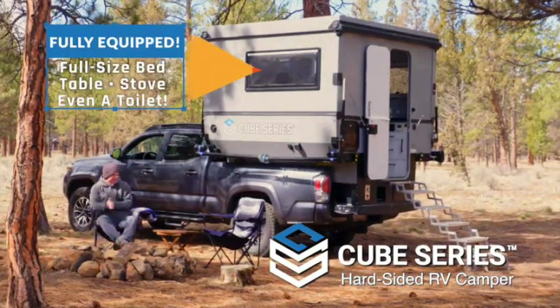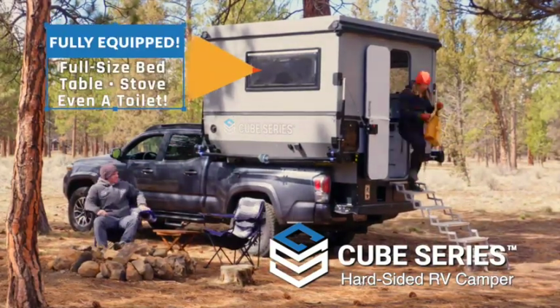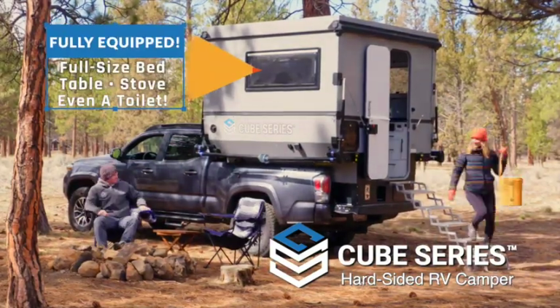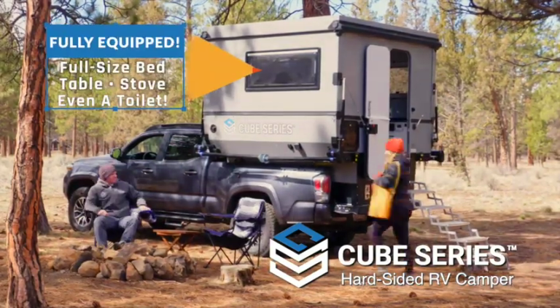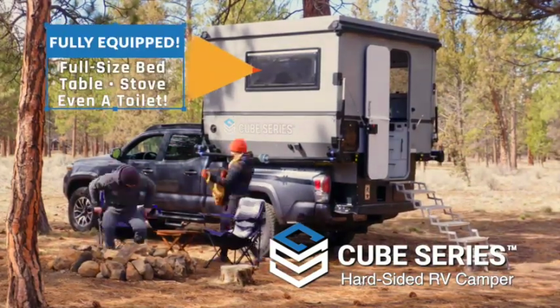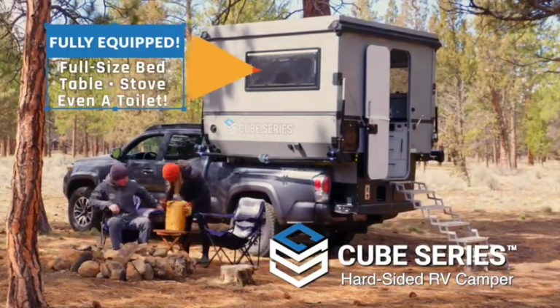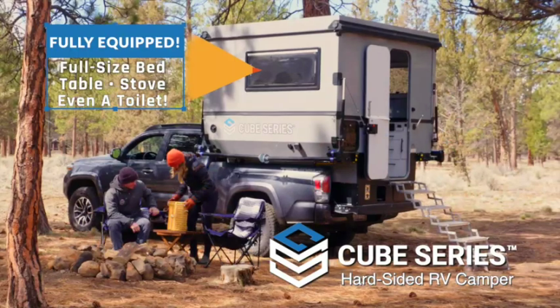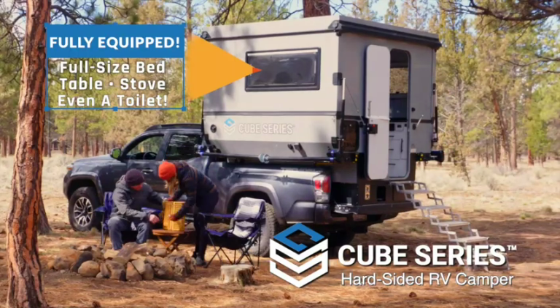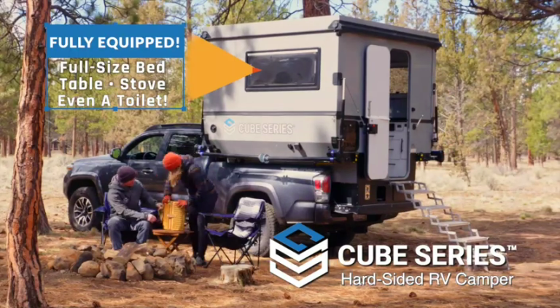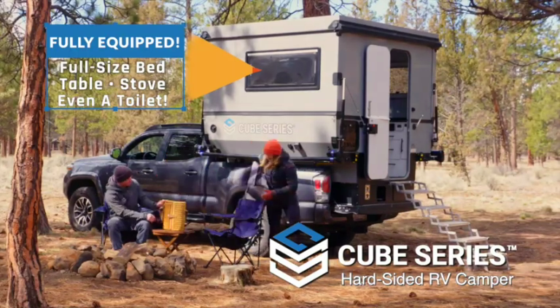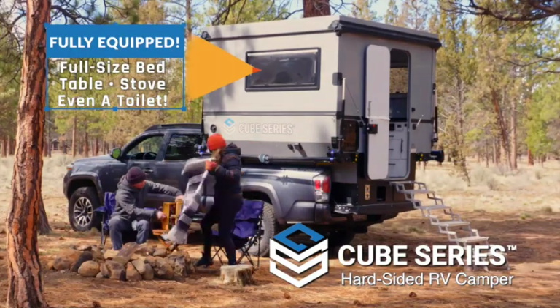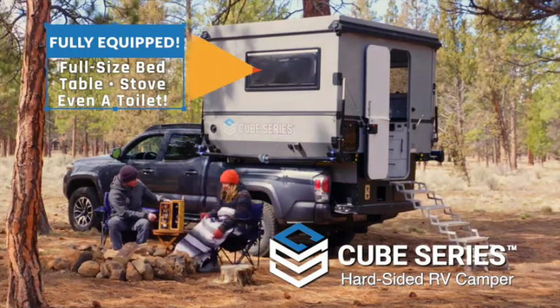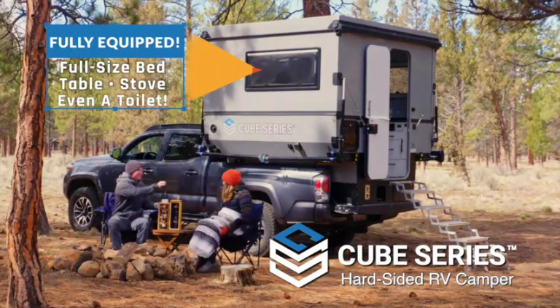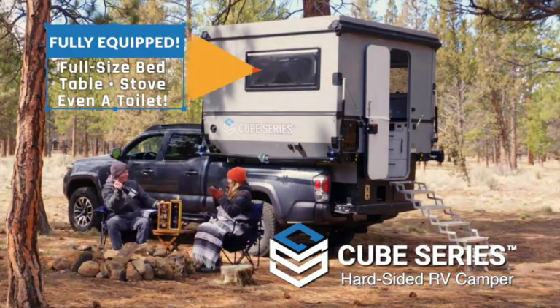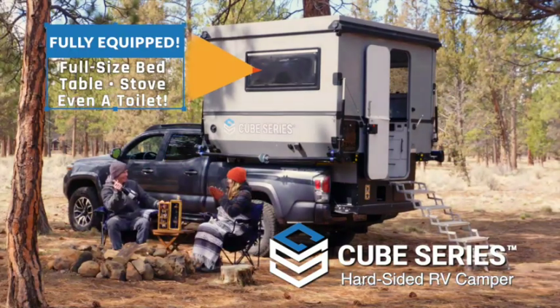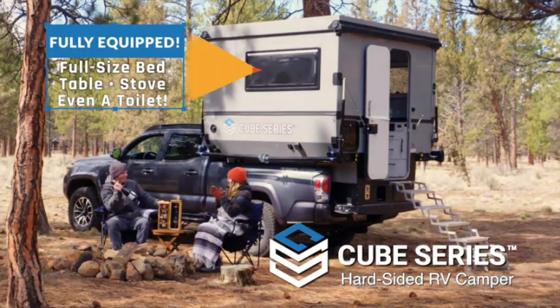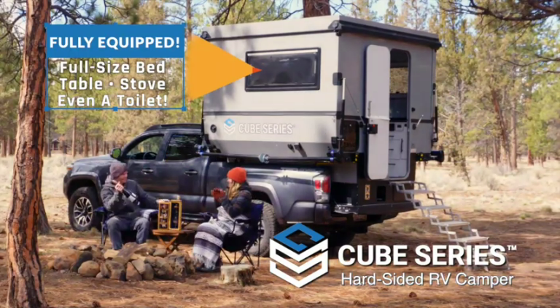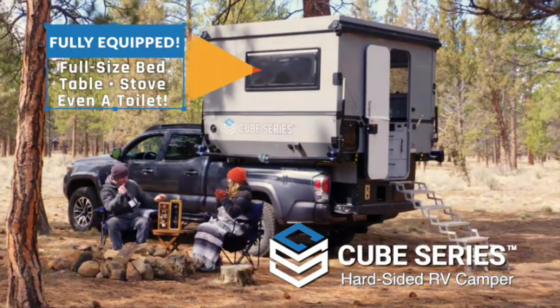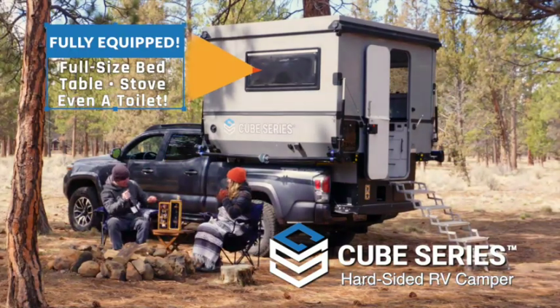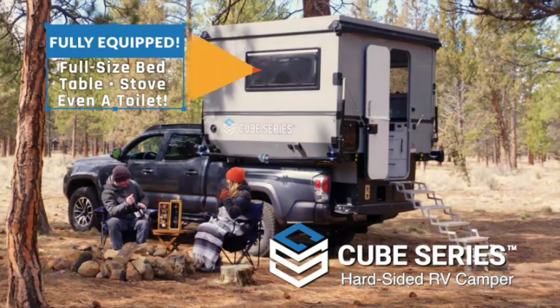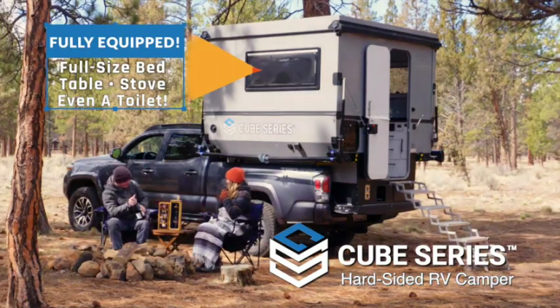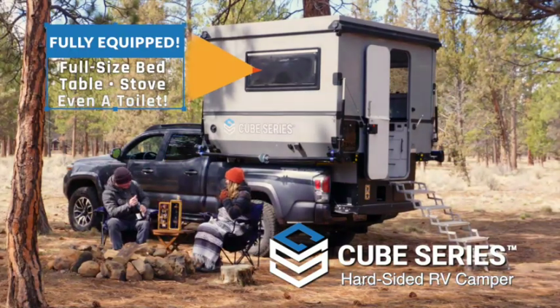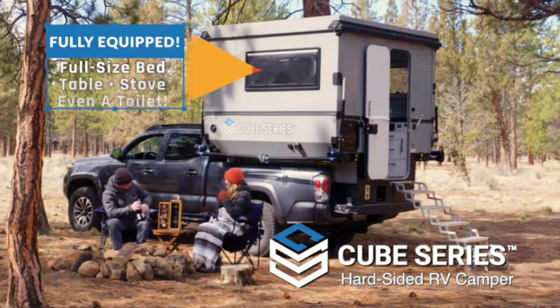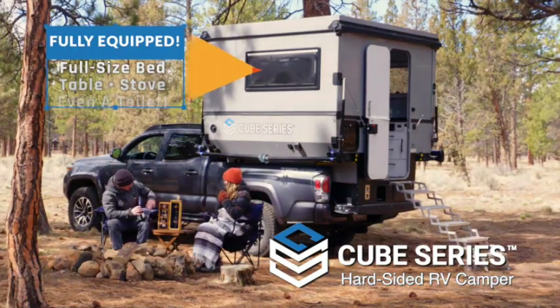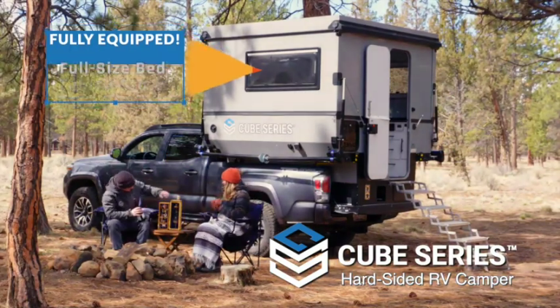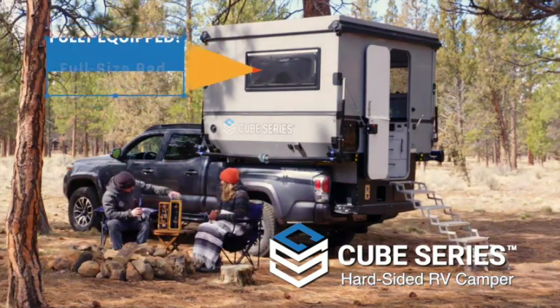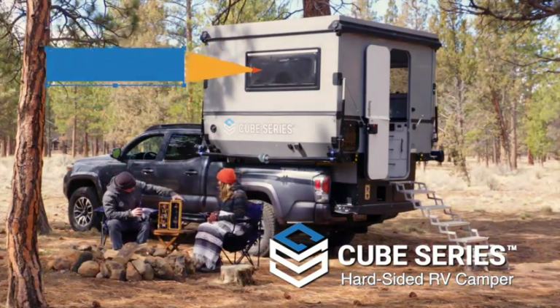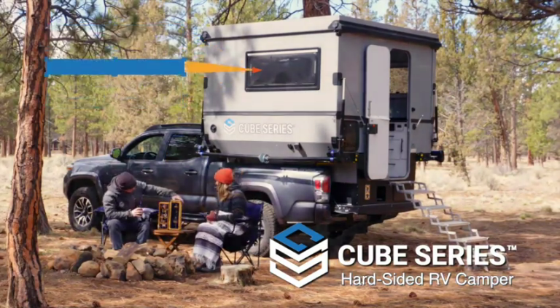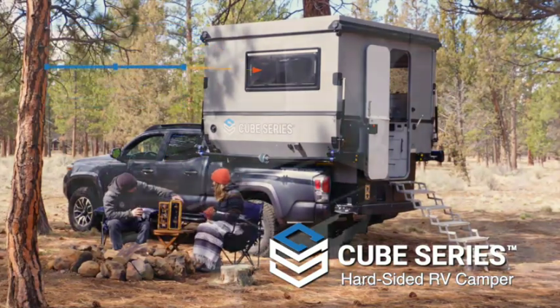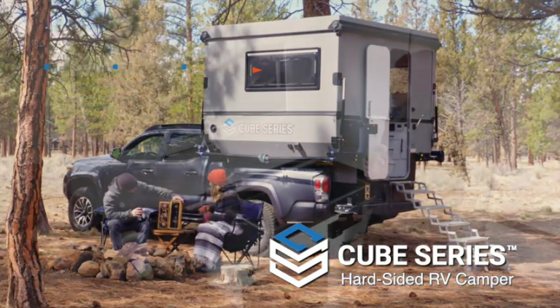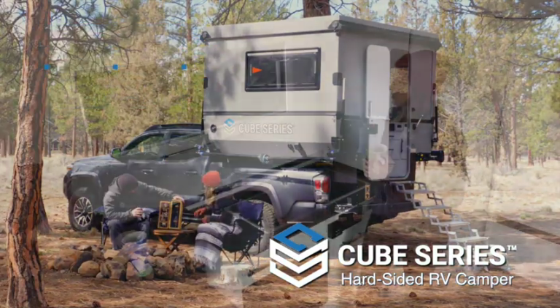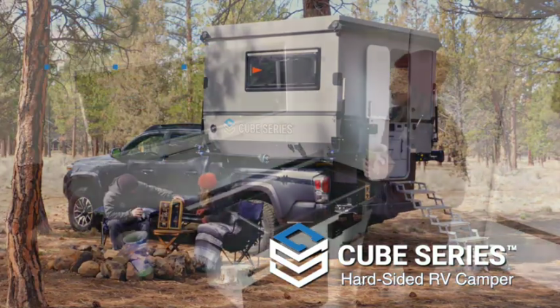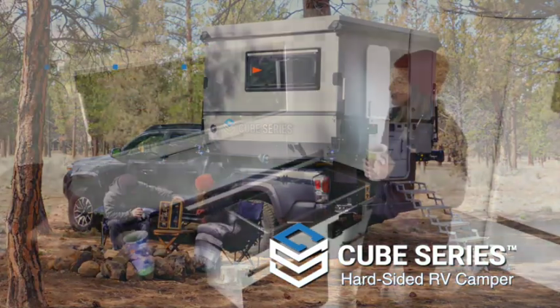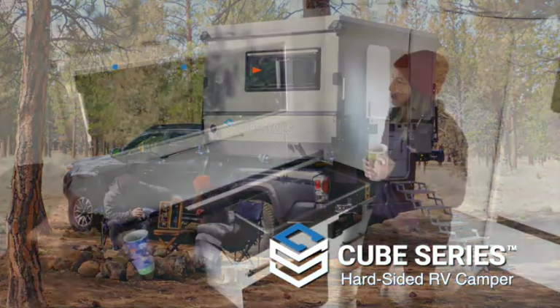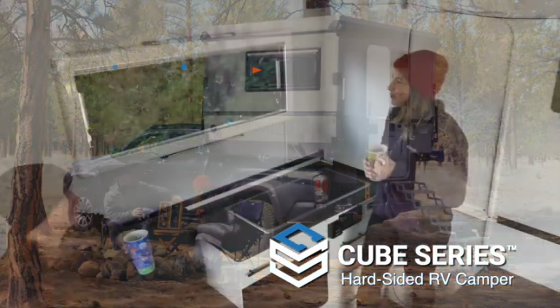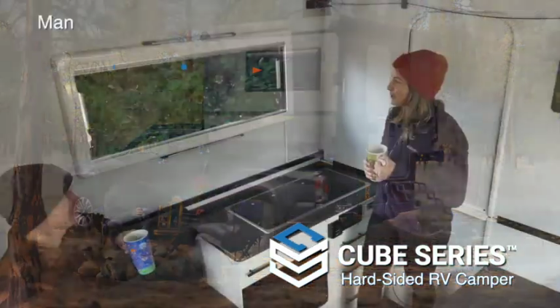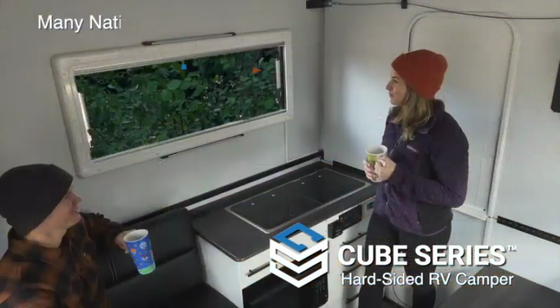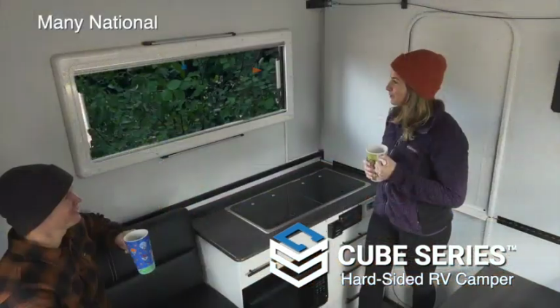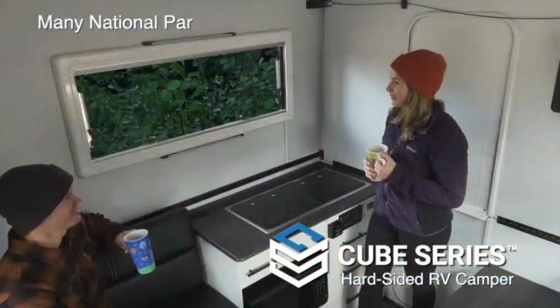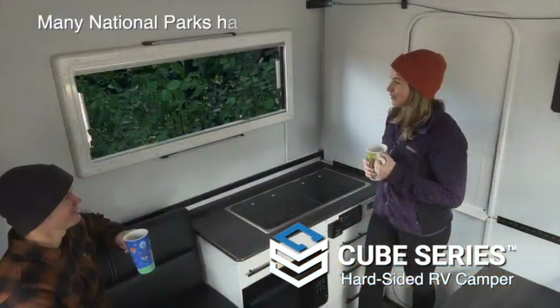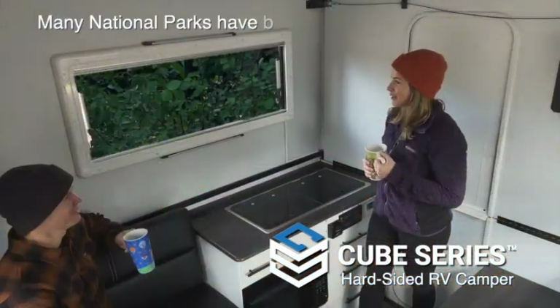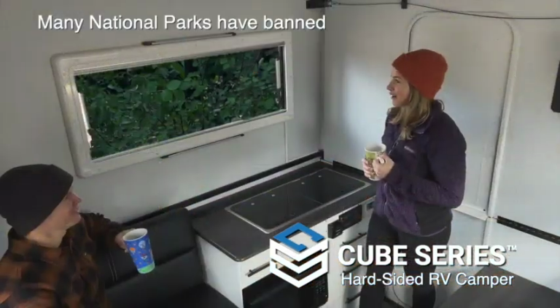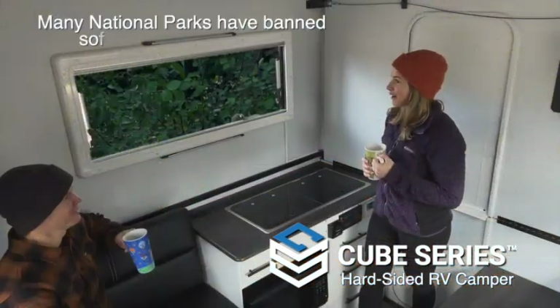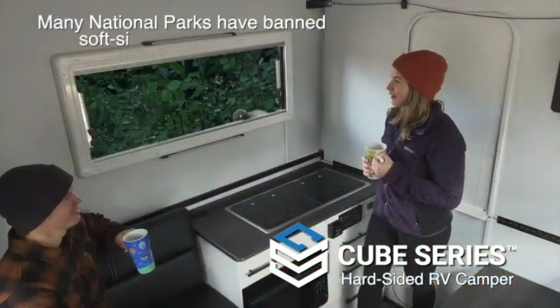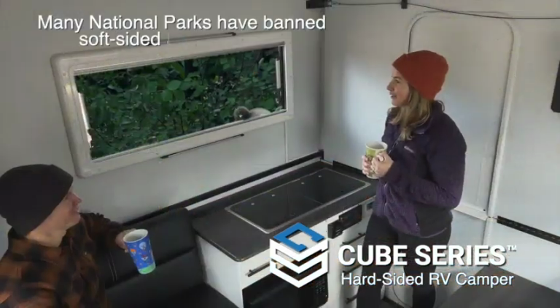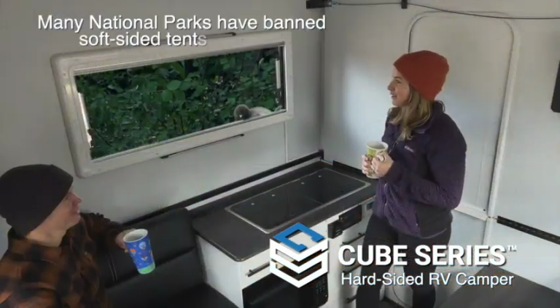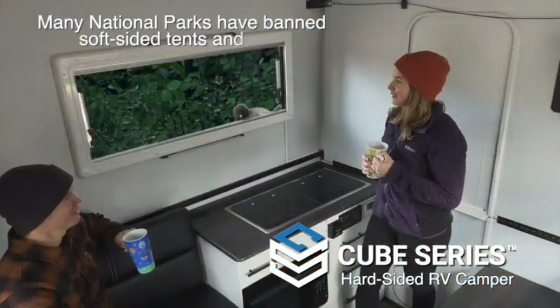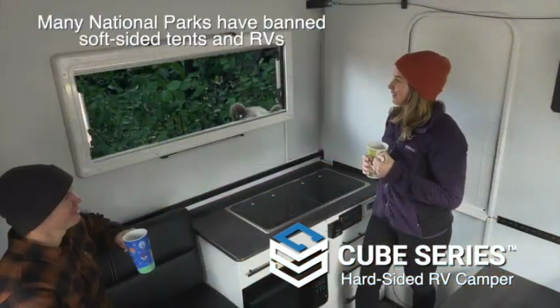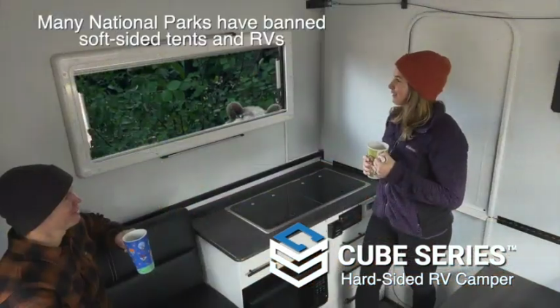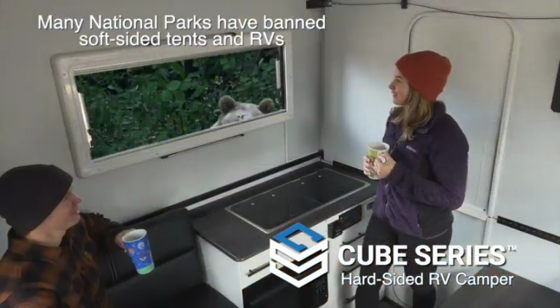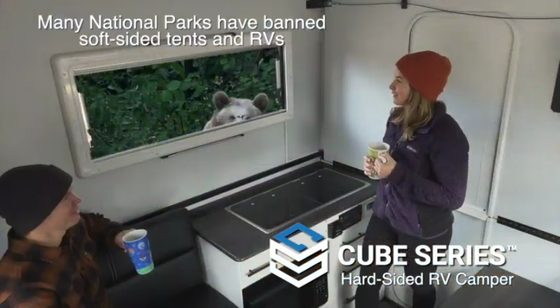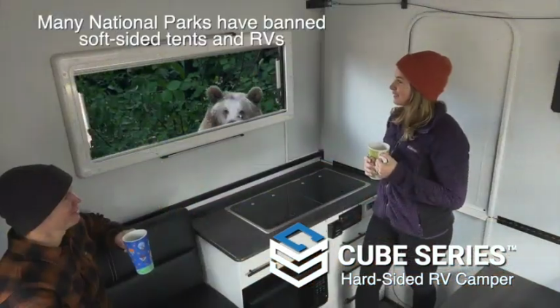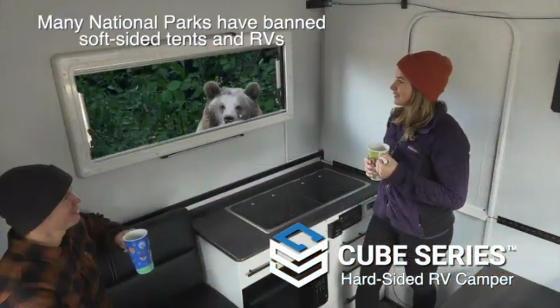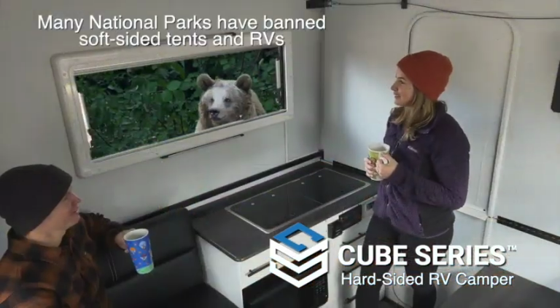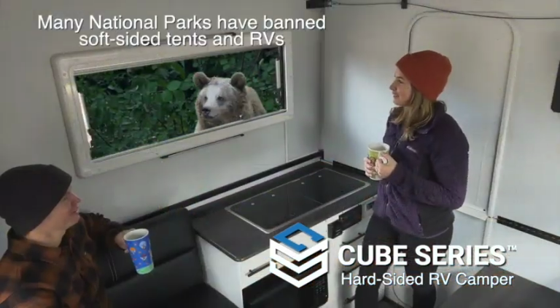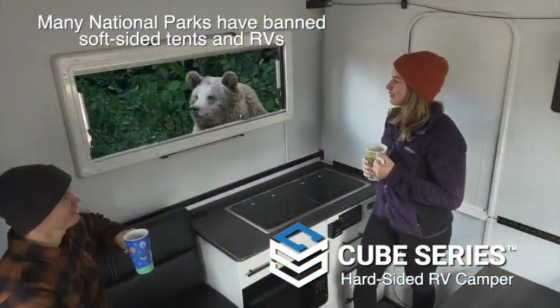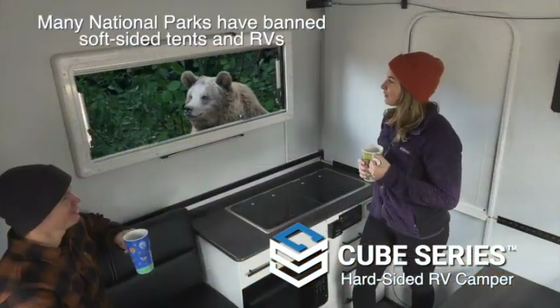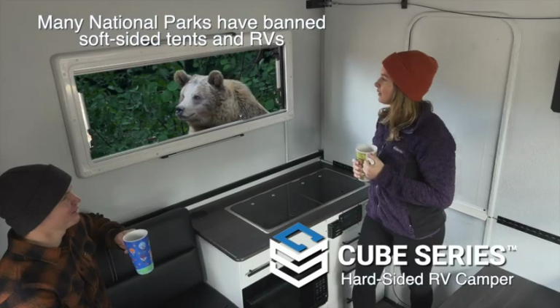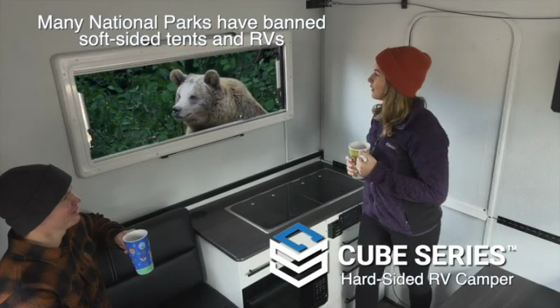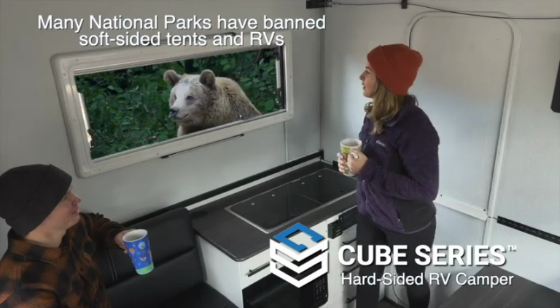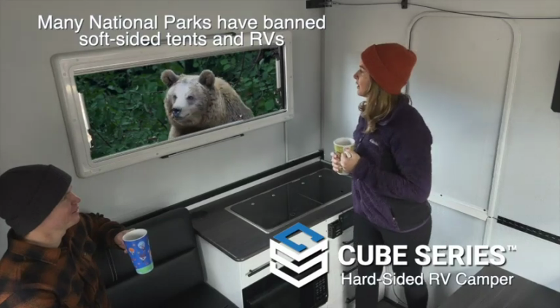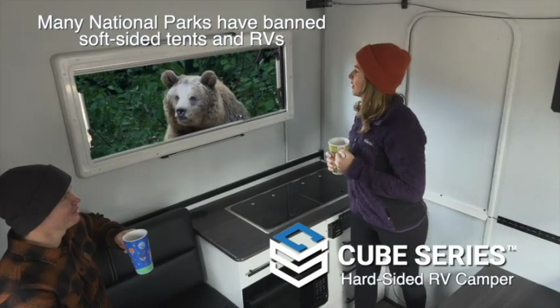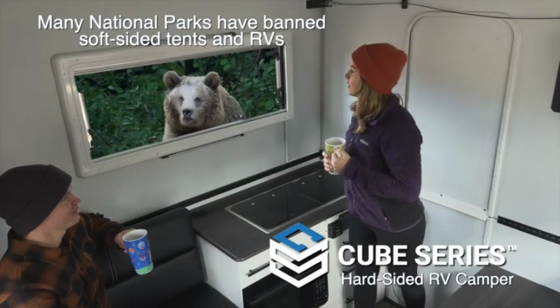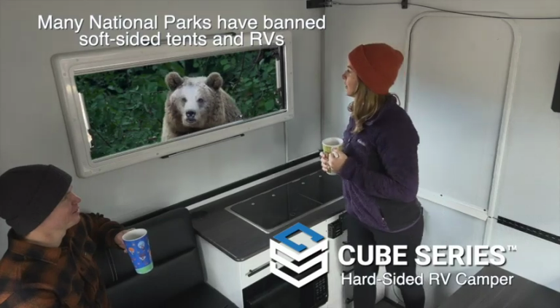table, stove, even a toilet. And more importantly, the fiberglass sides keep you and yours safe from lions and tigers and bears.